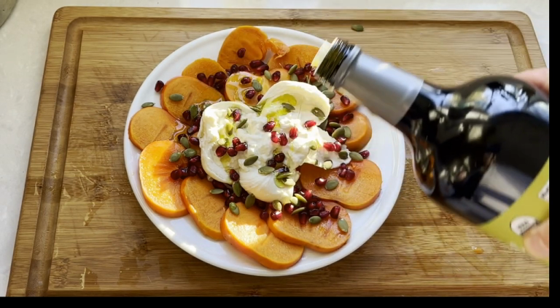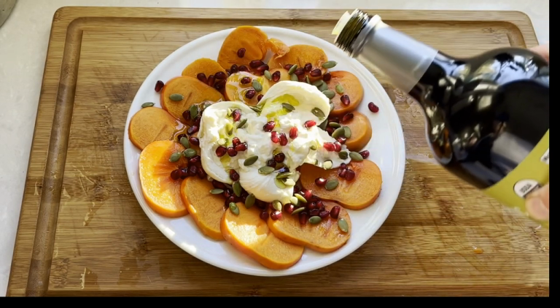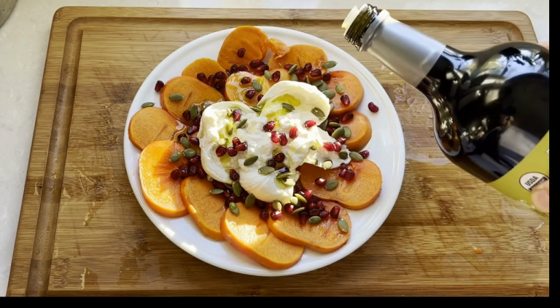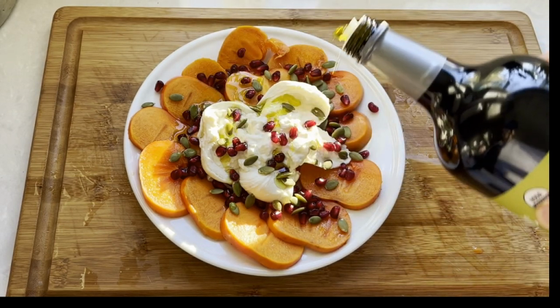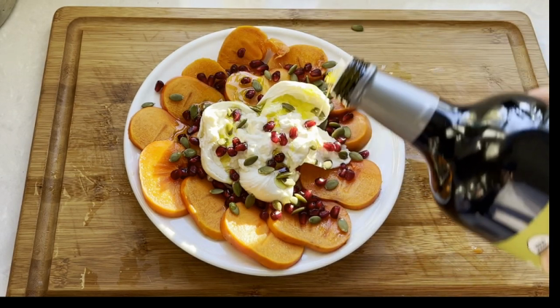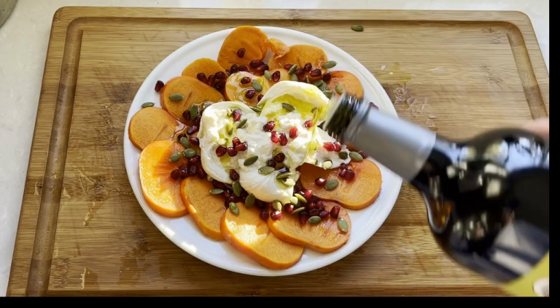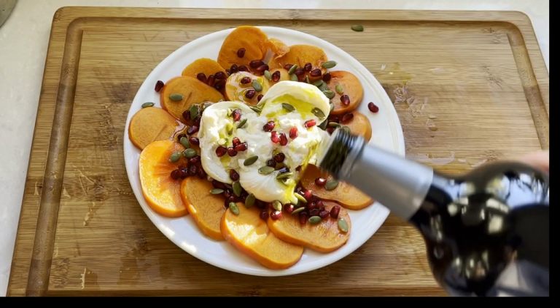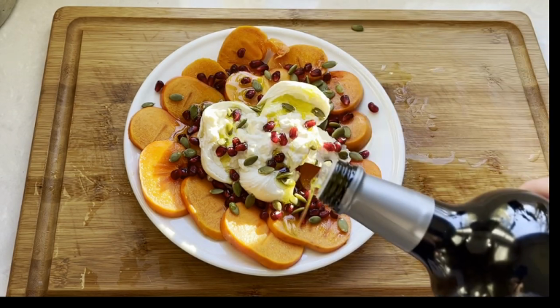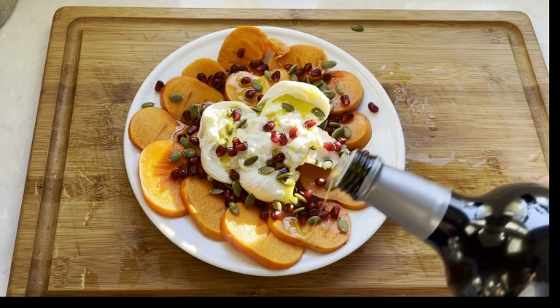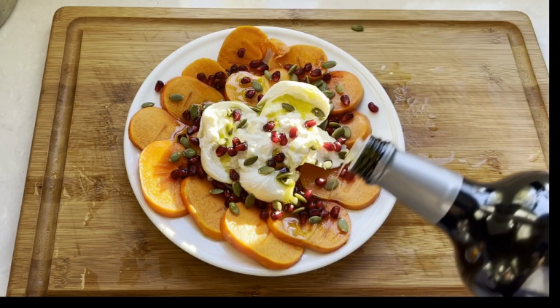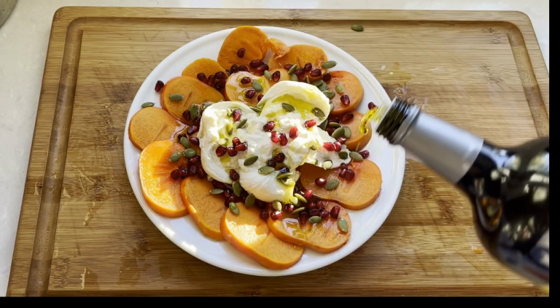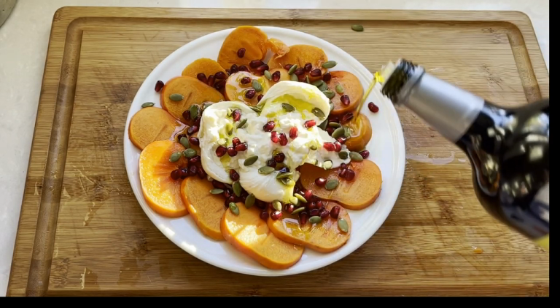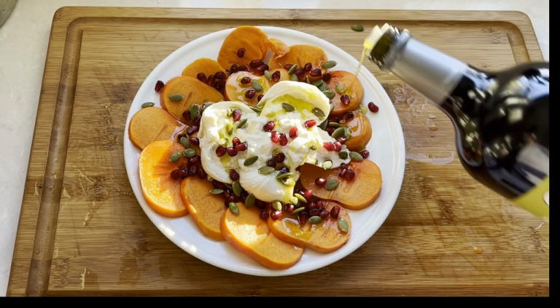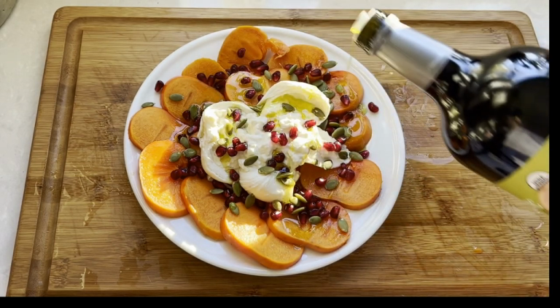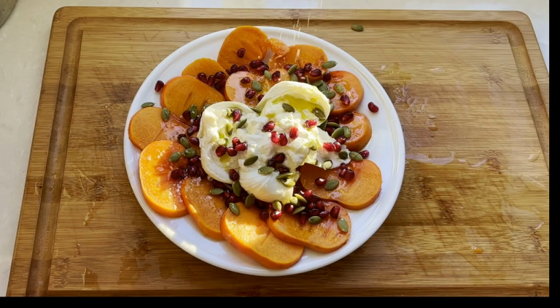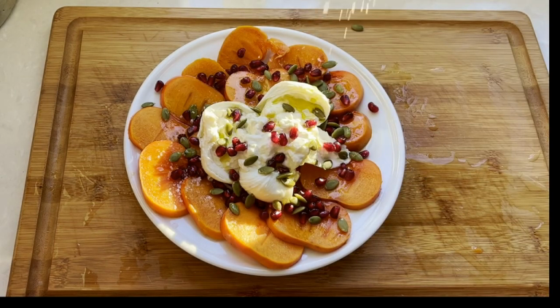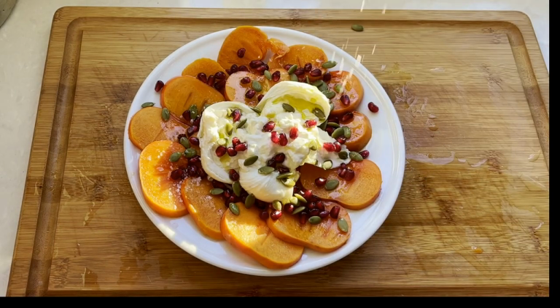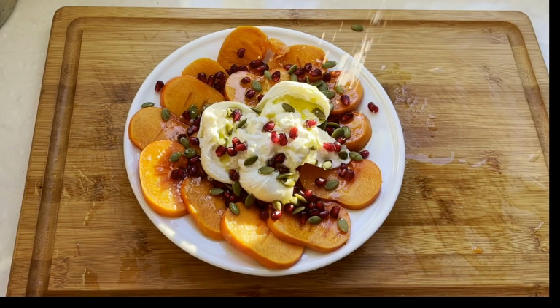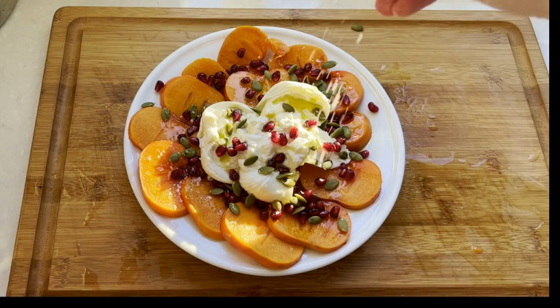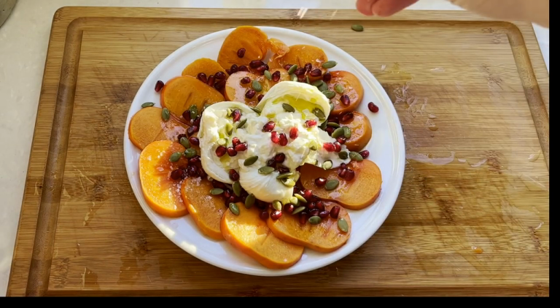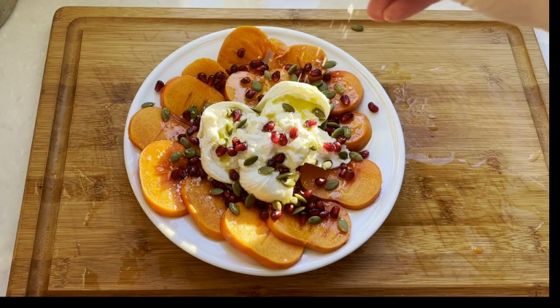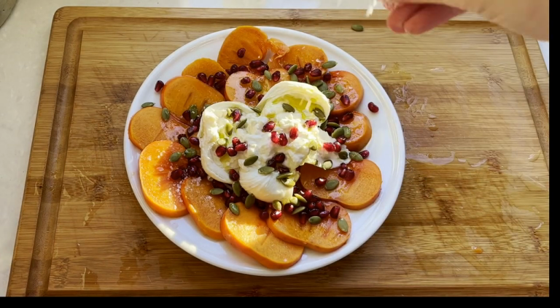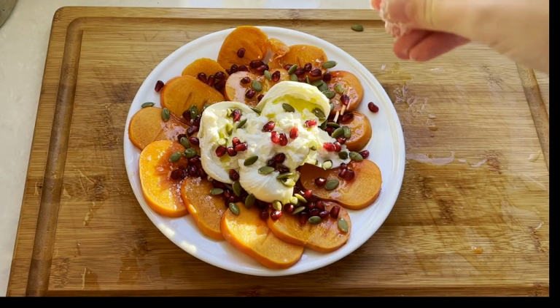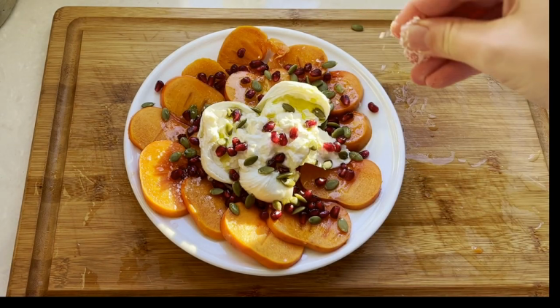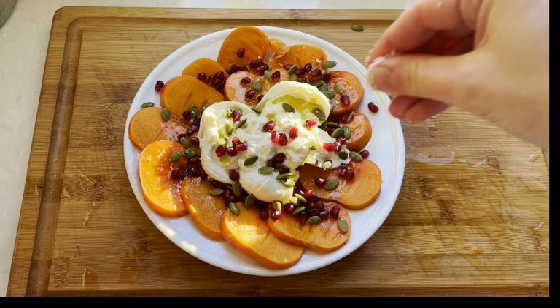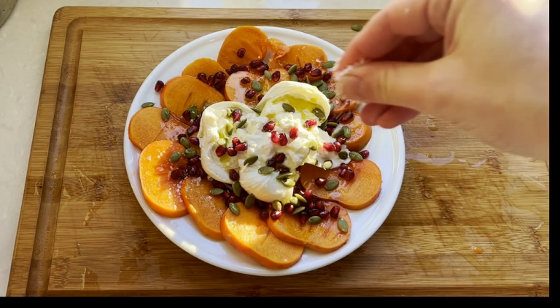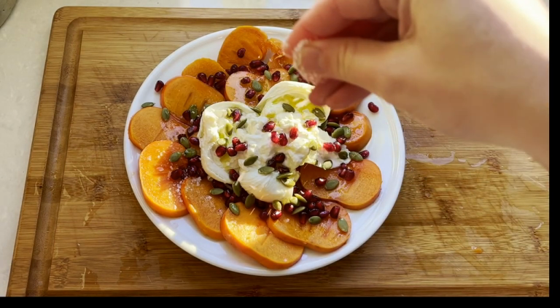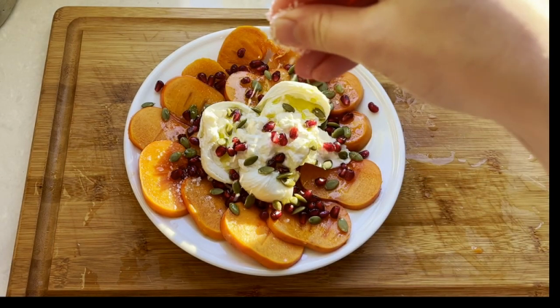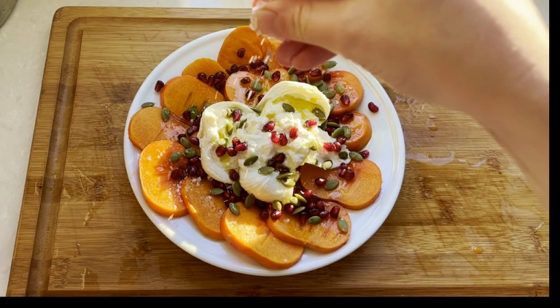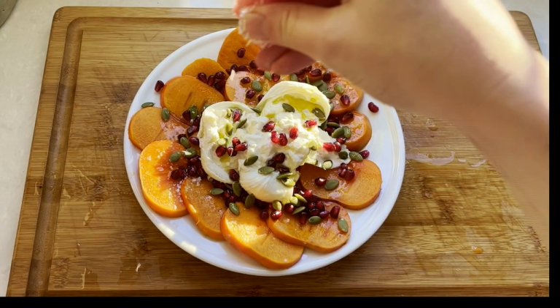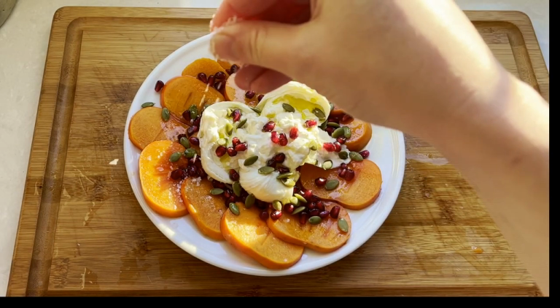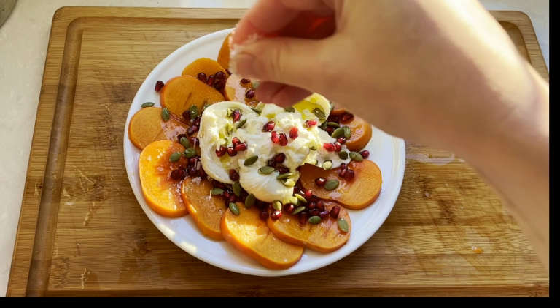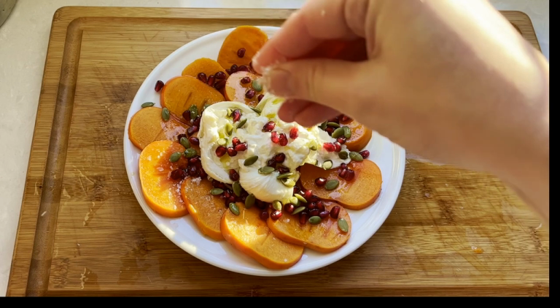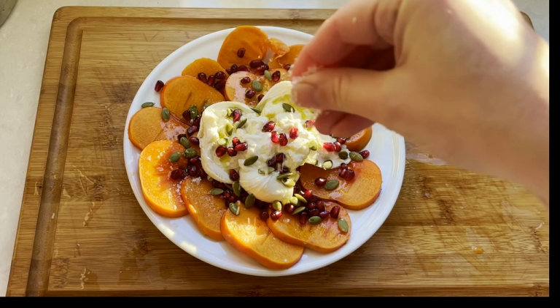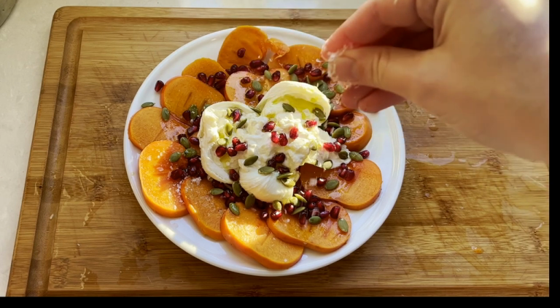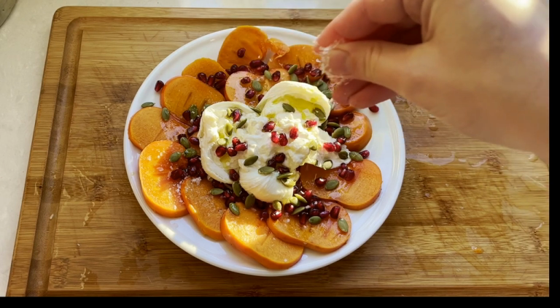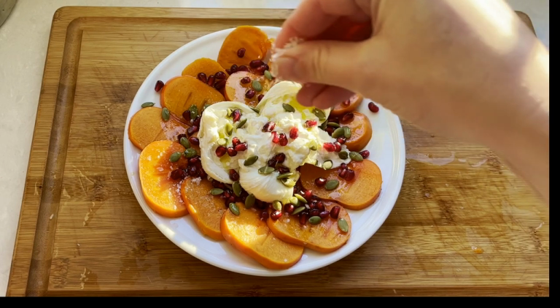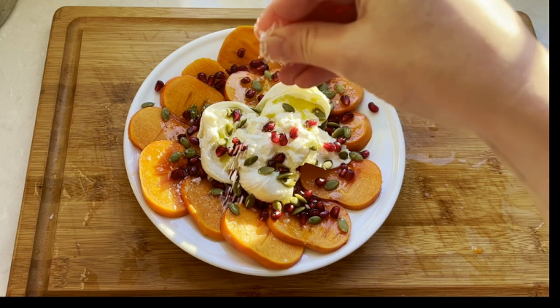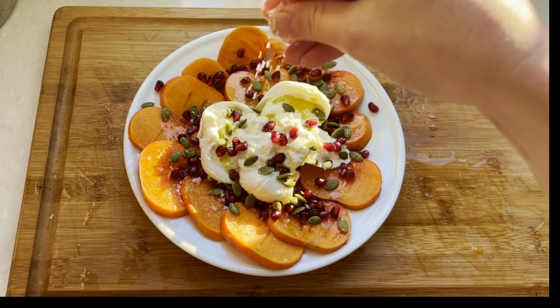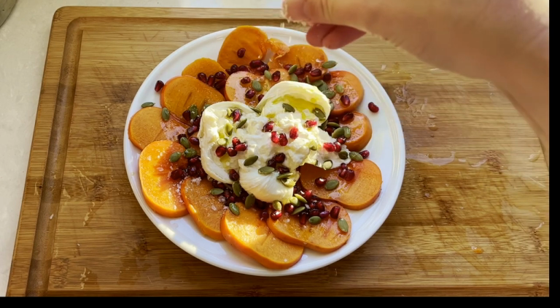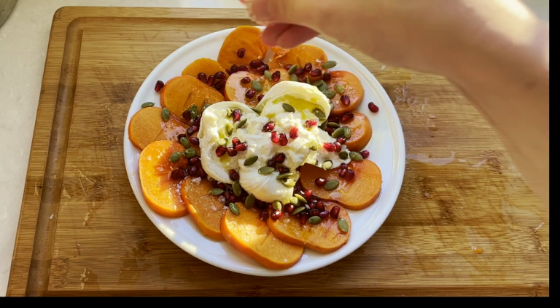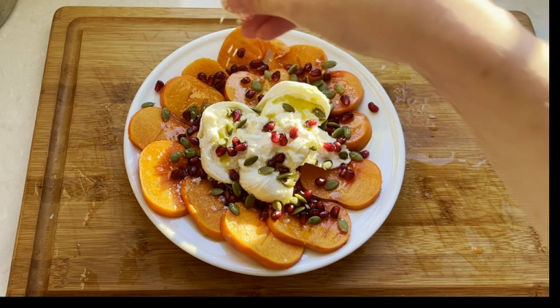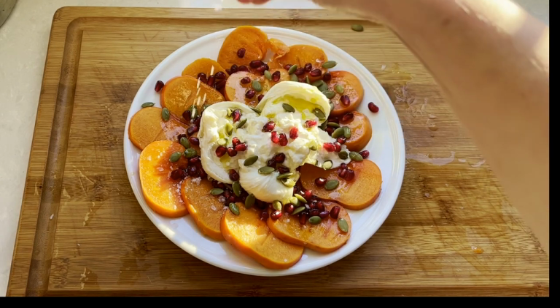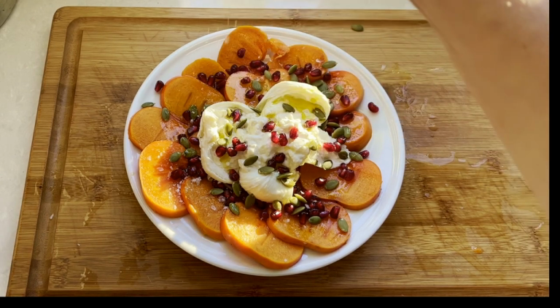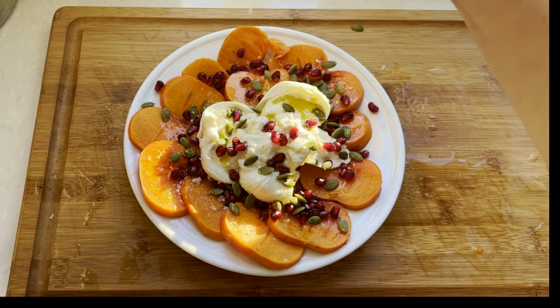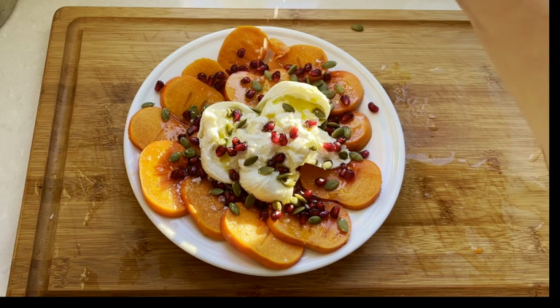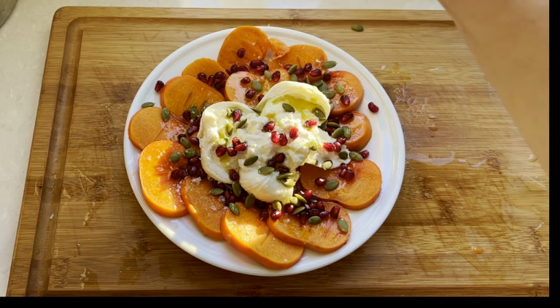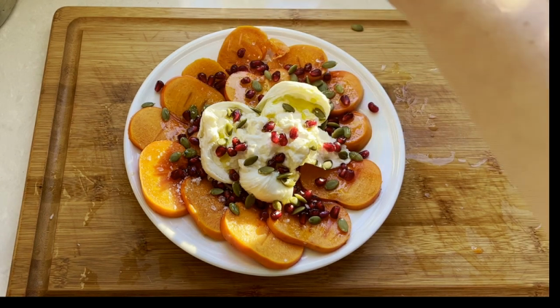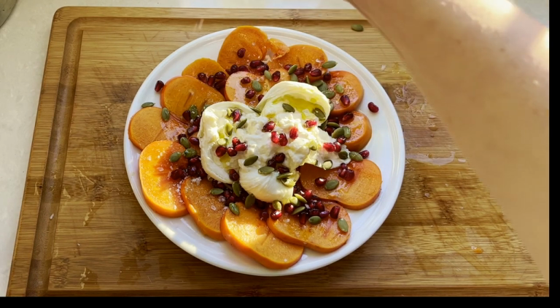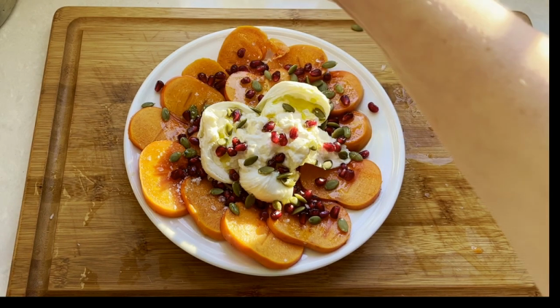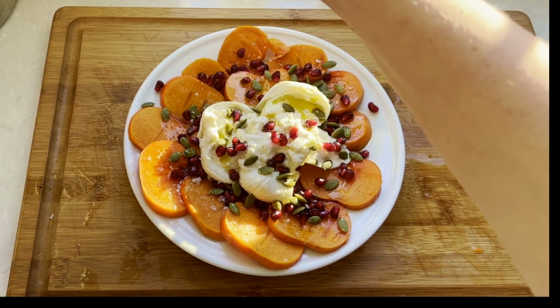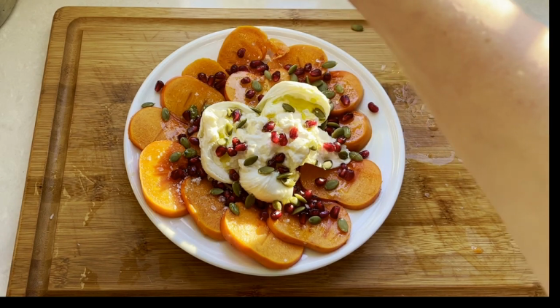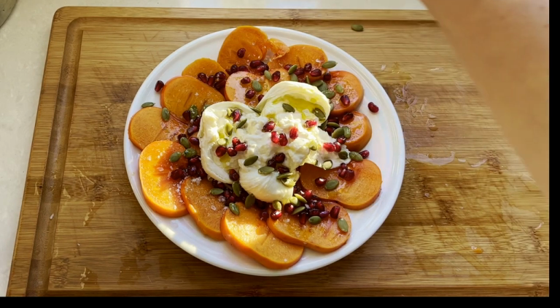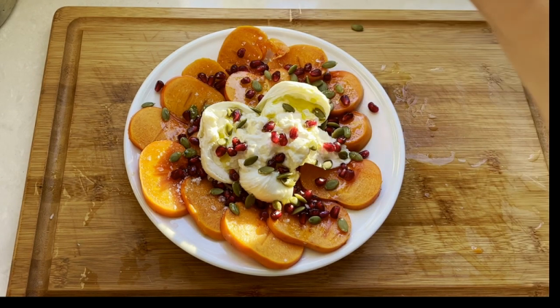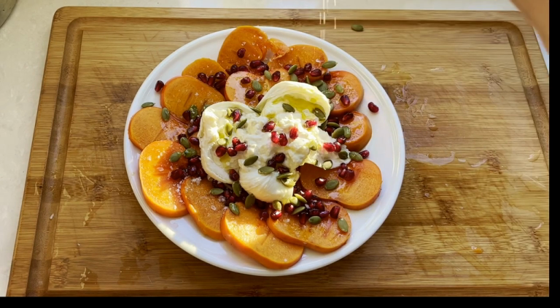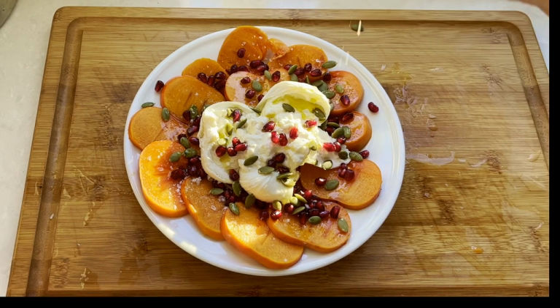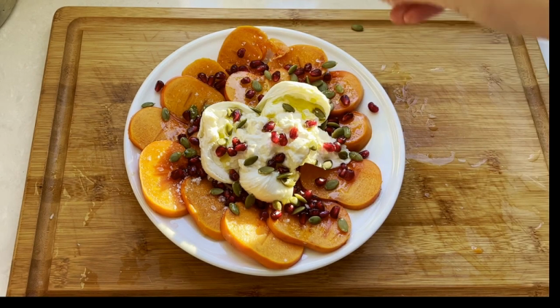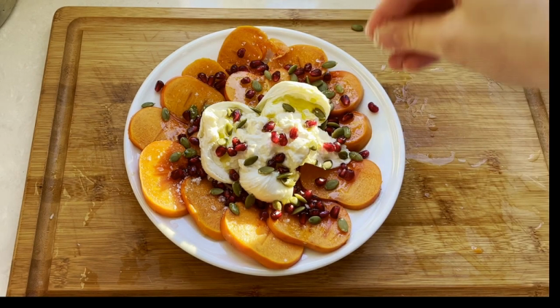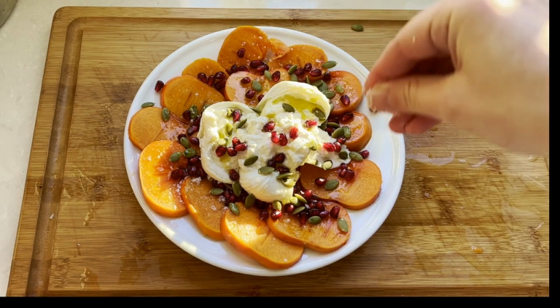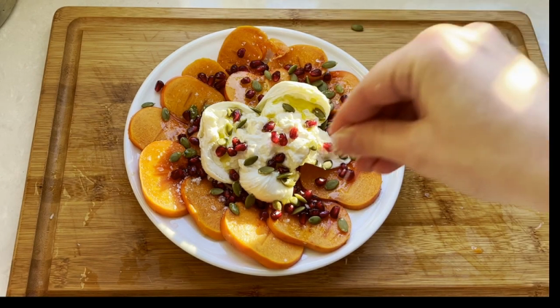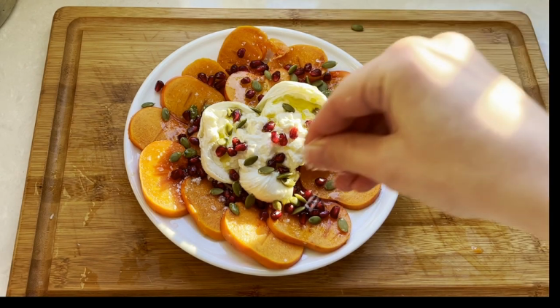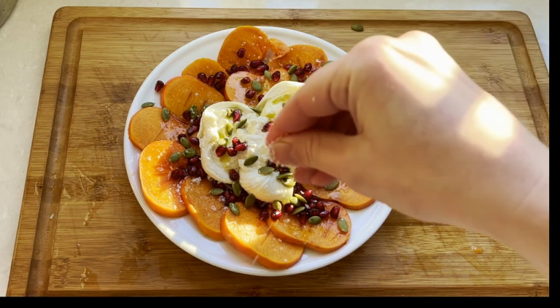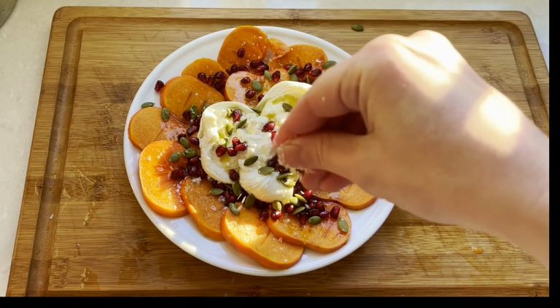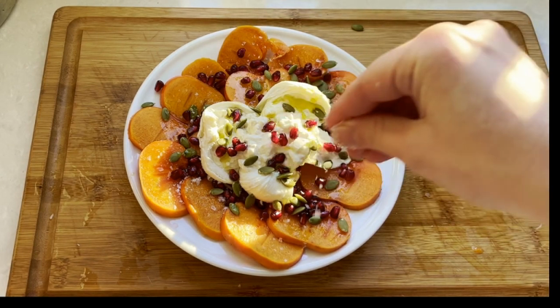Finish it off with some really good olive oil, and sprinkle with big flaky sea salt such as Maldon.